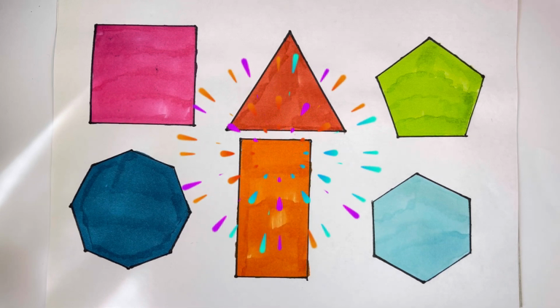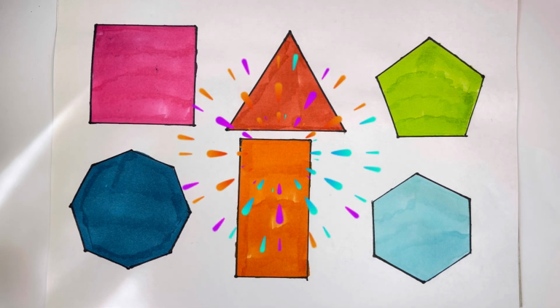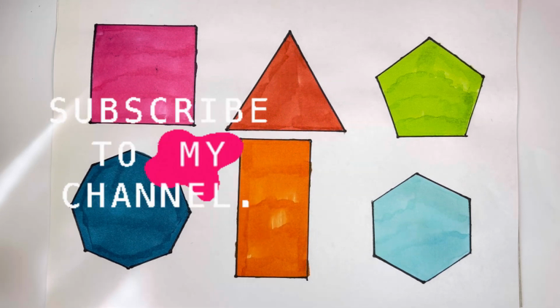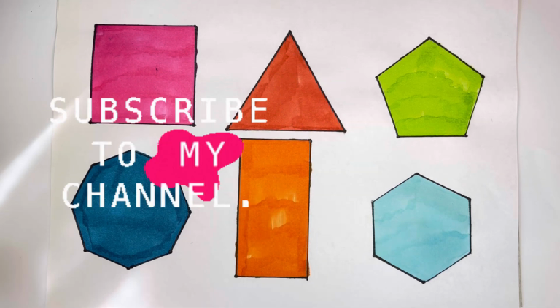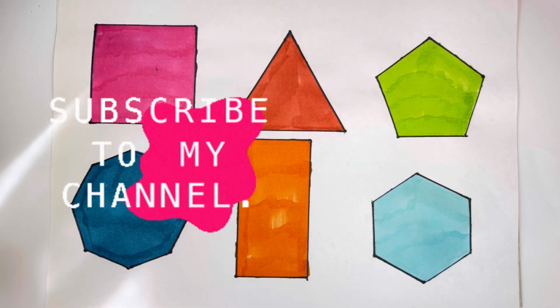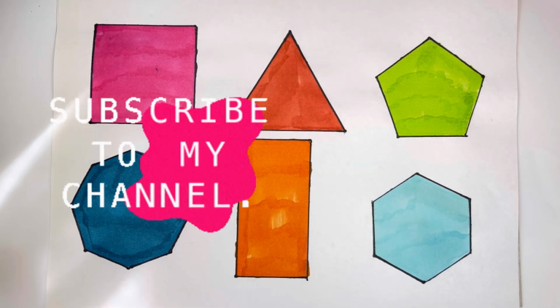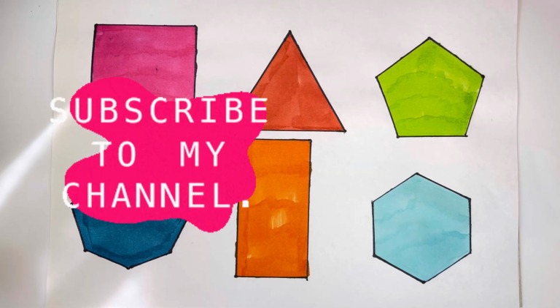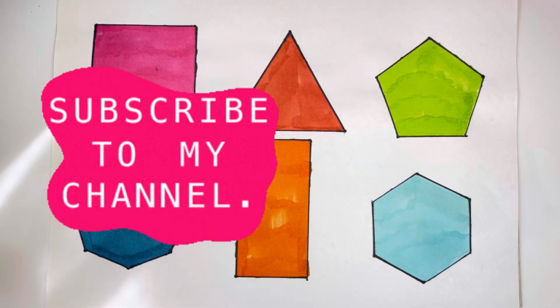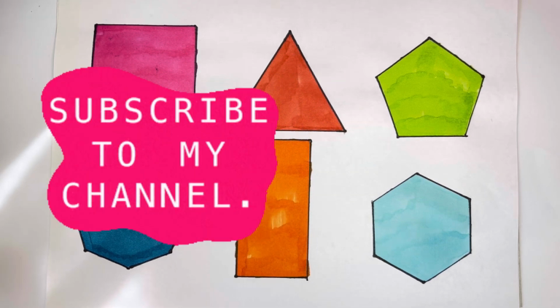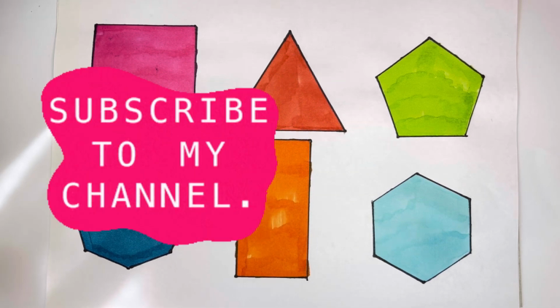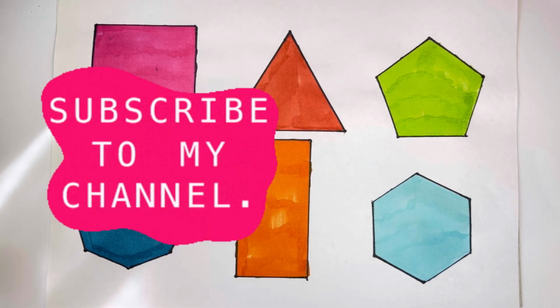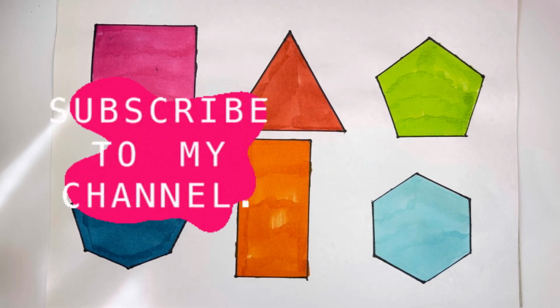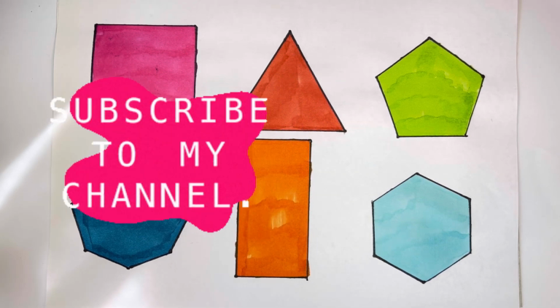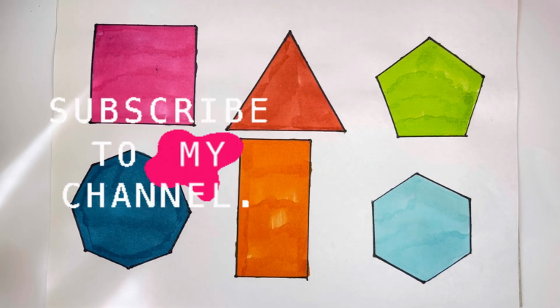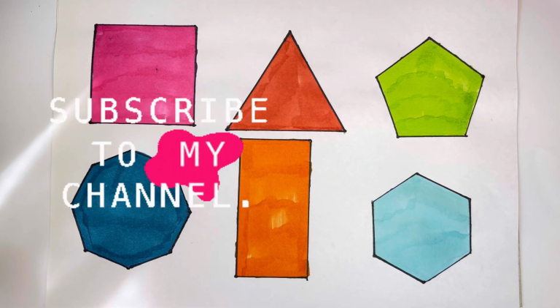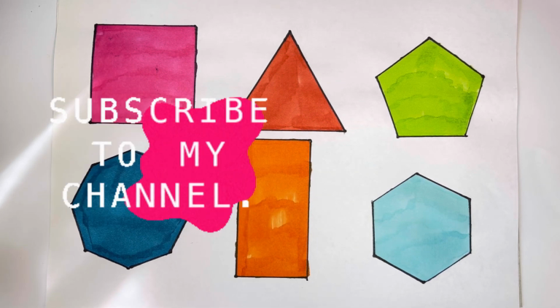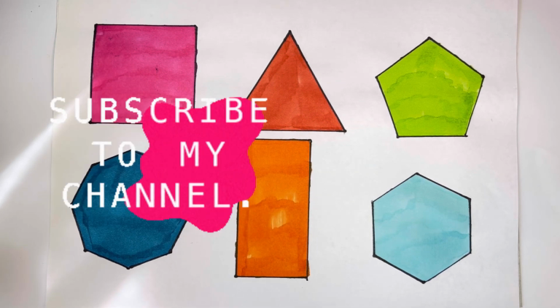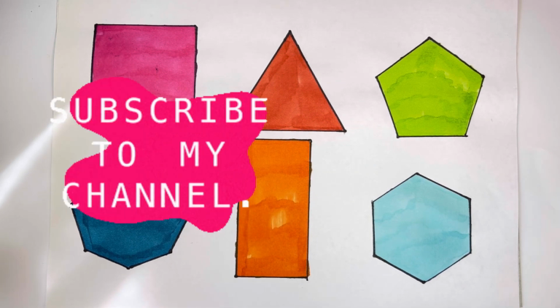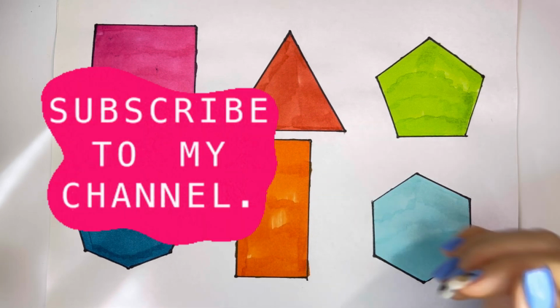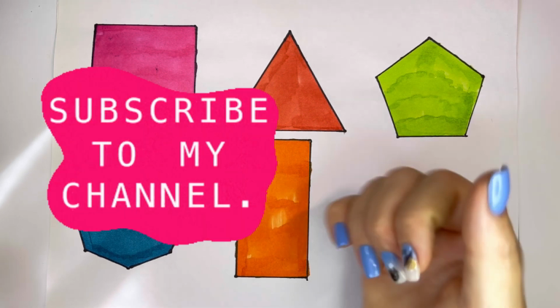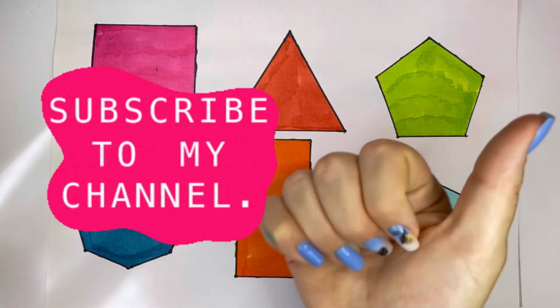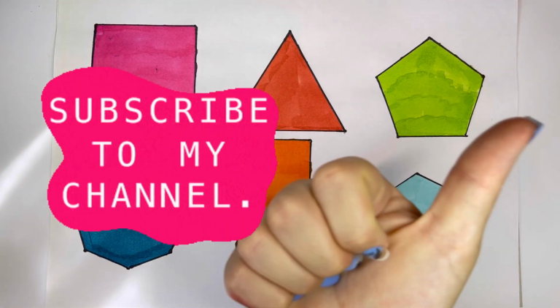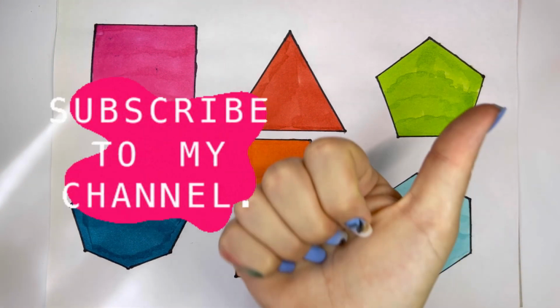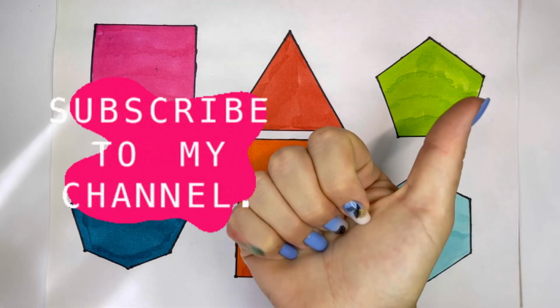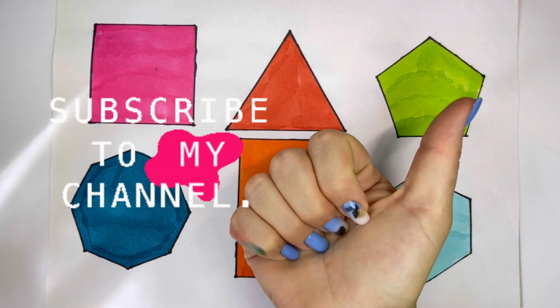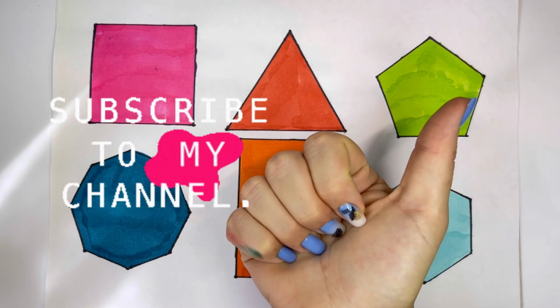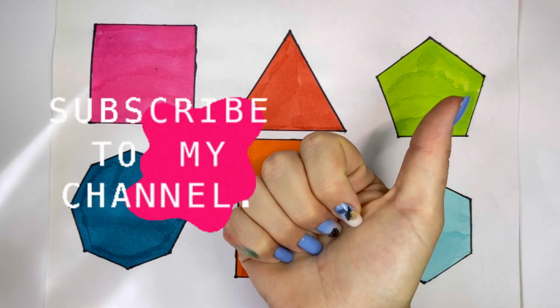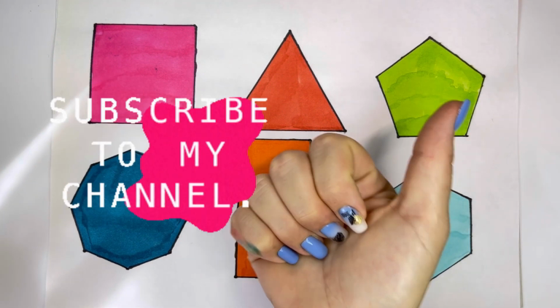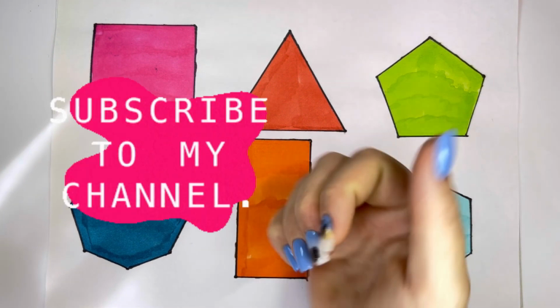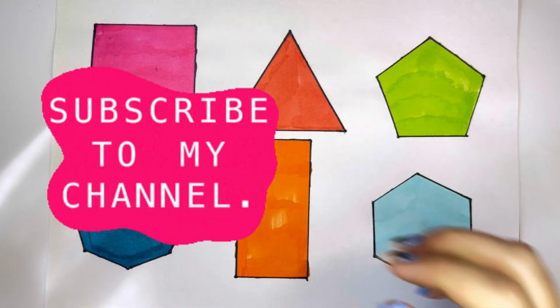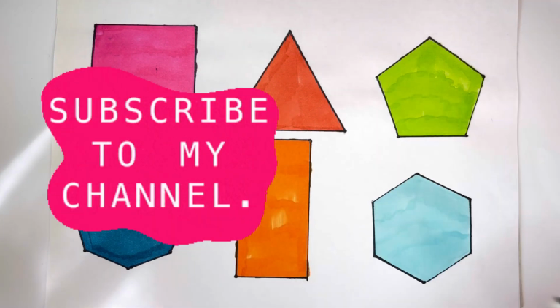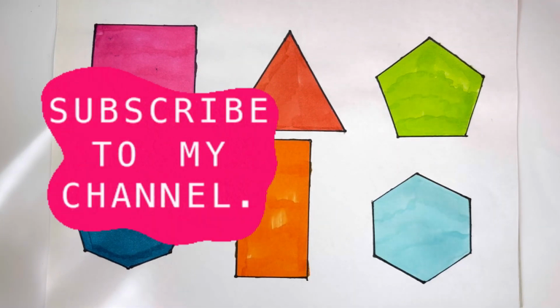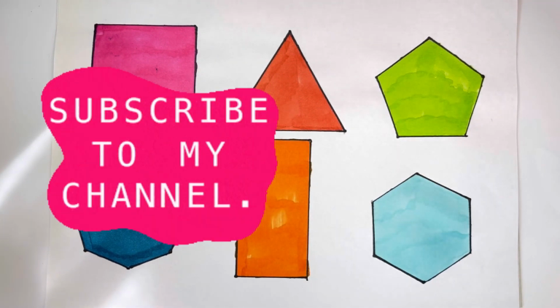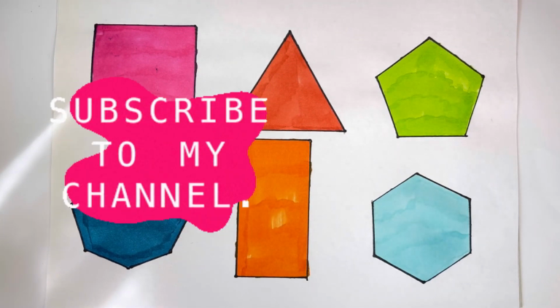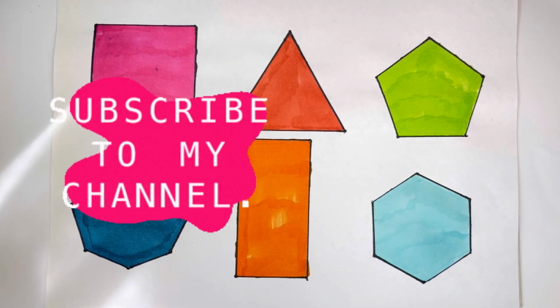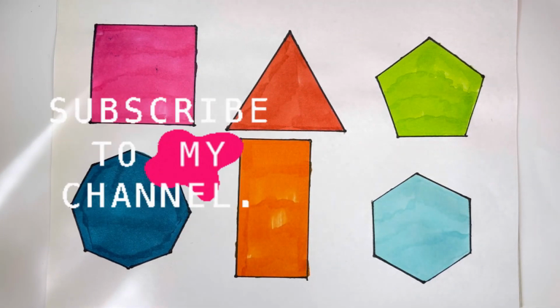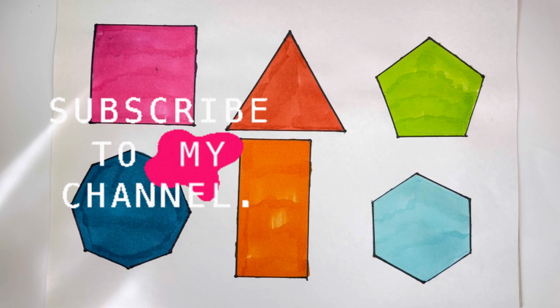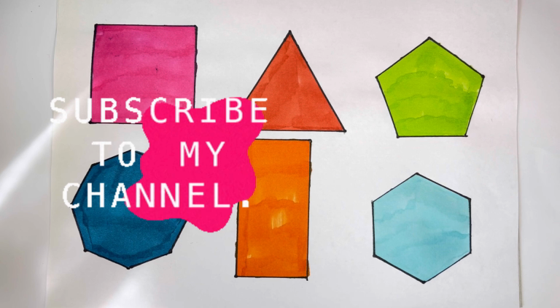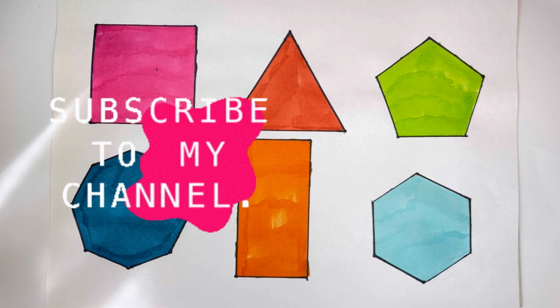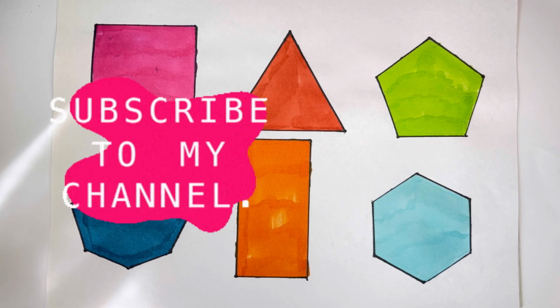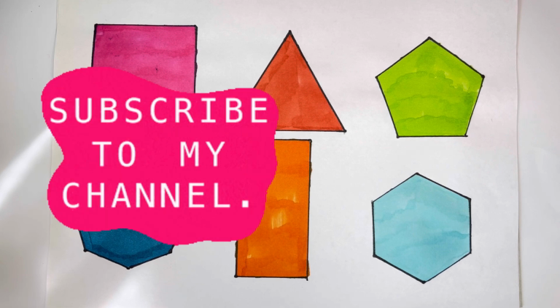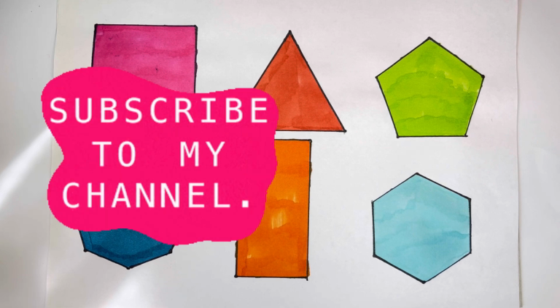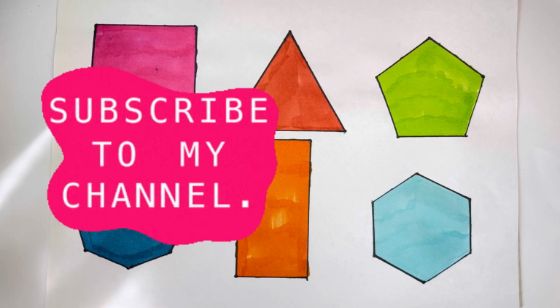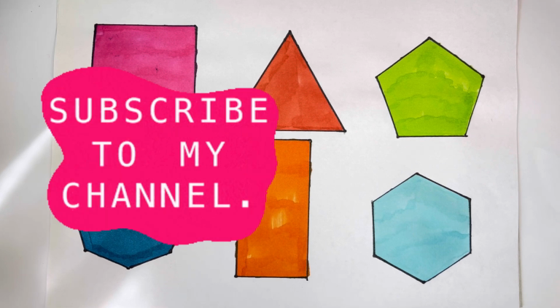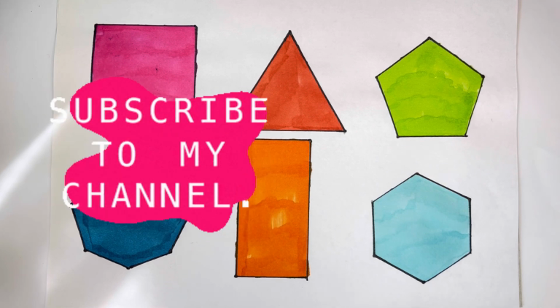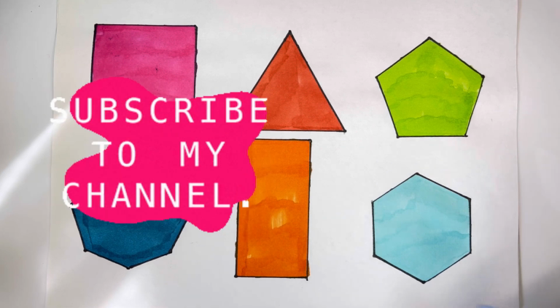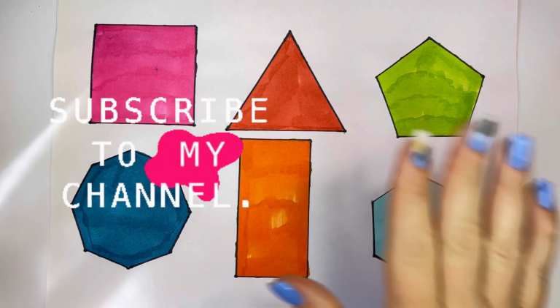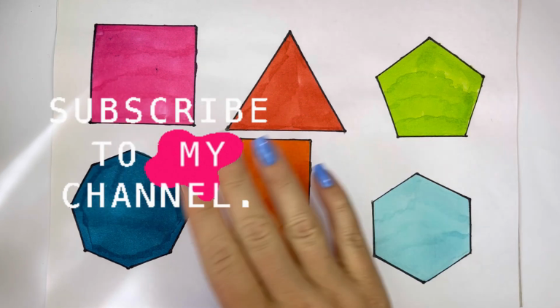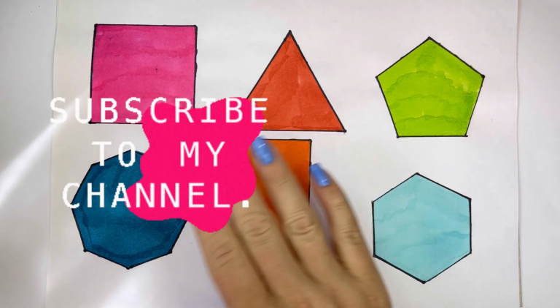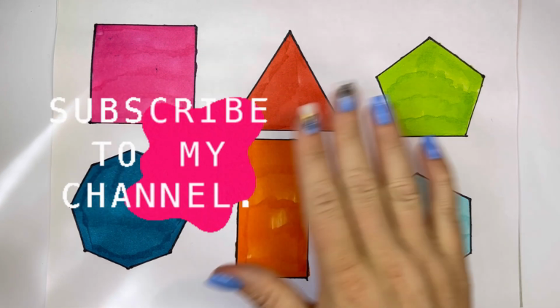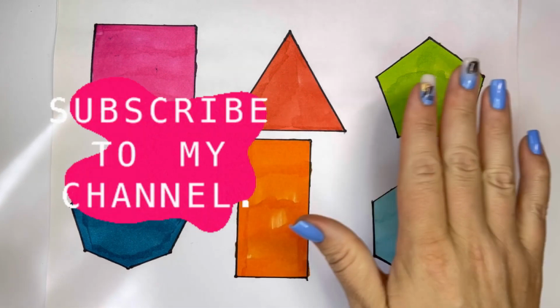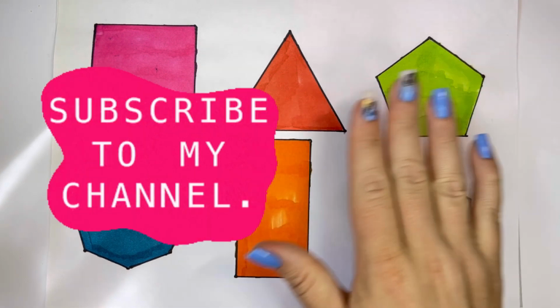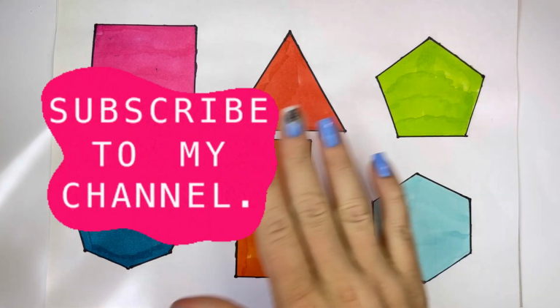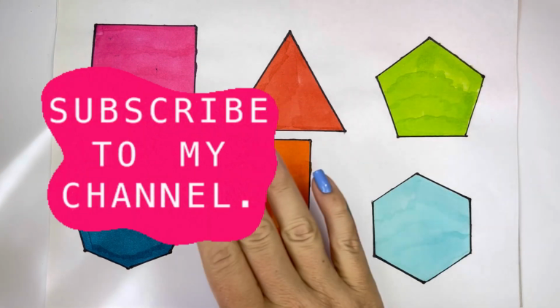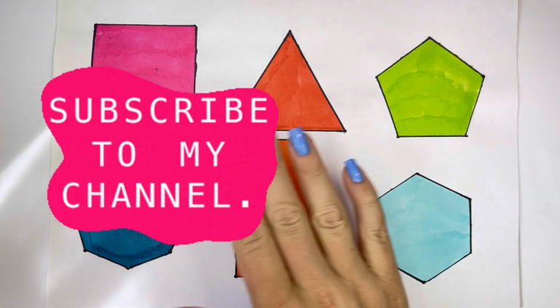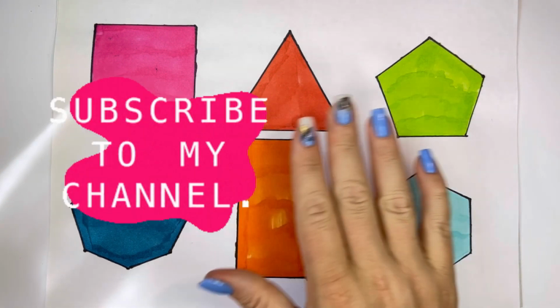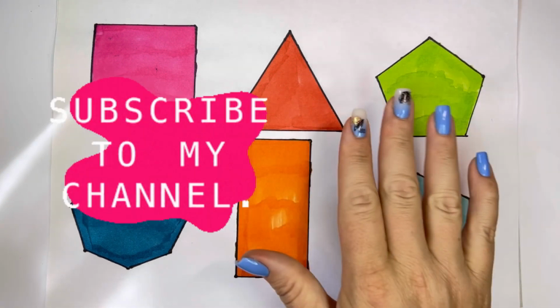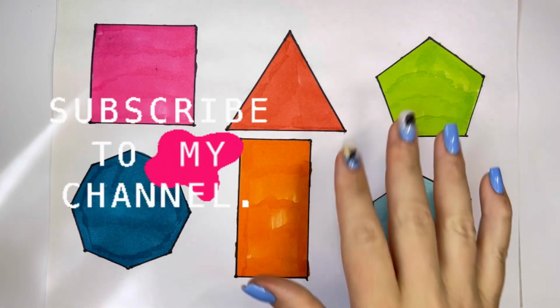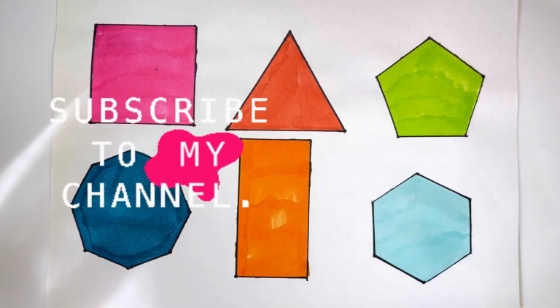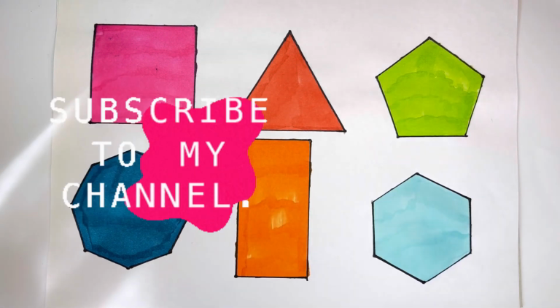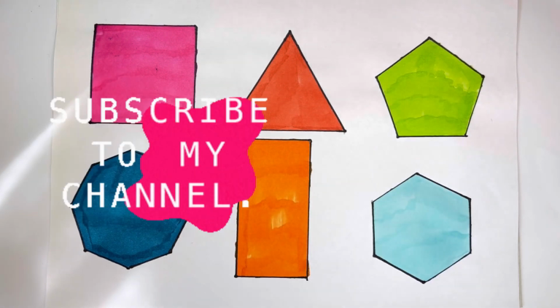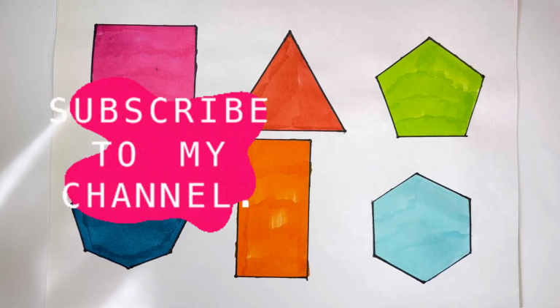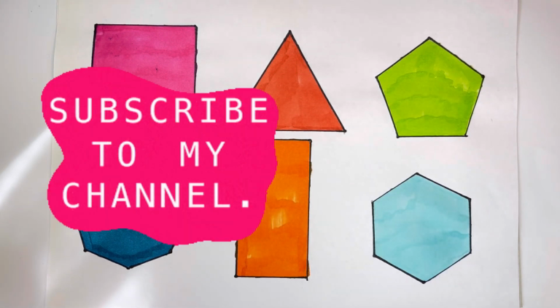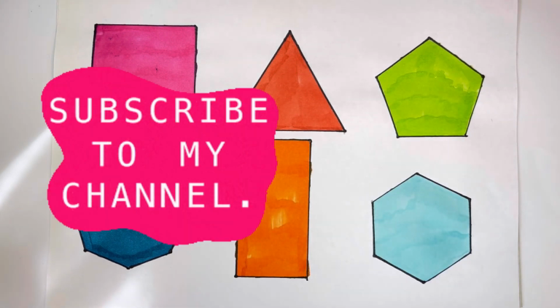Thank you so much for watching. Don't forget to like and subscribe. See you on the next video. Bye-bye.